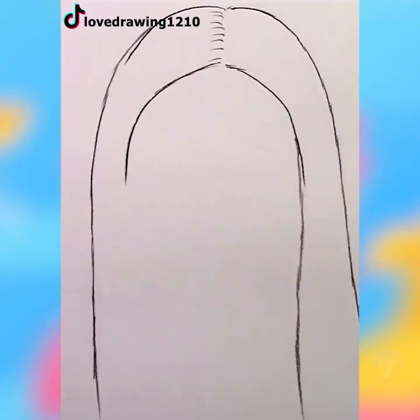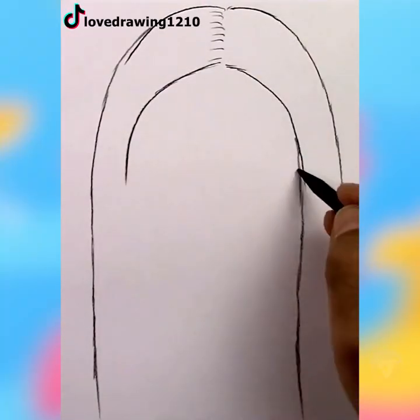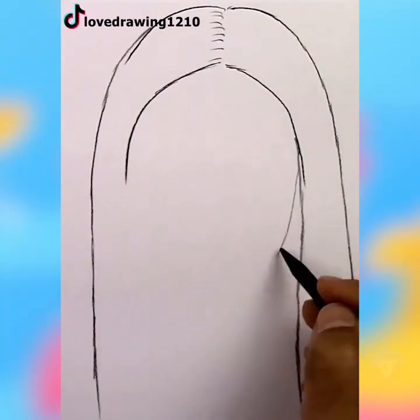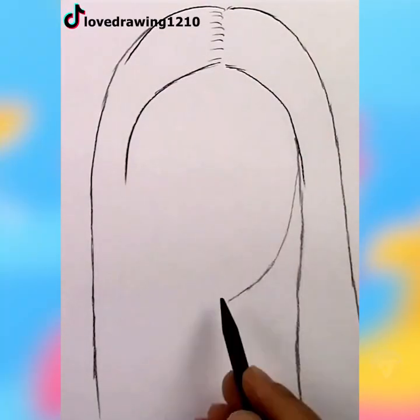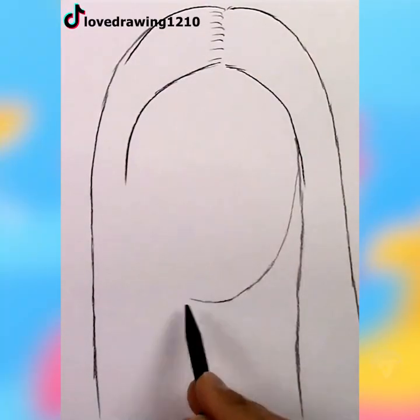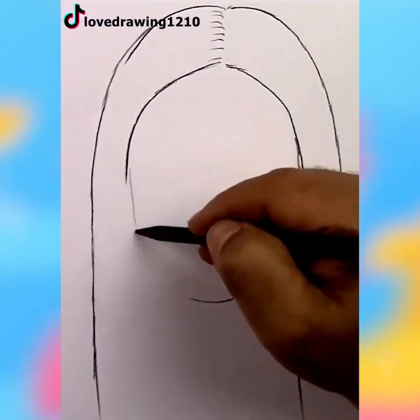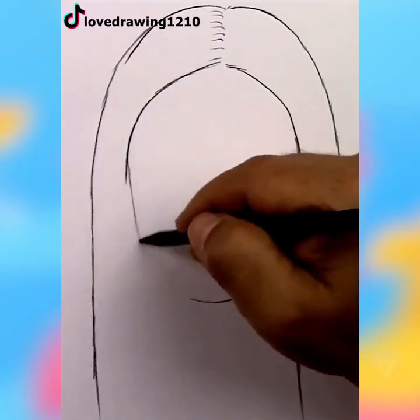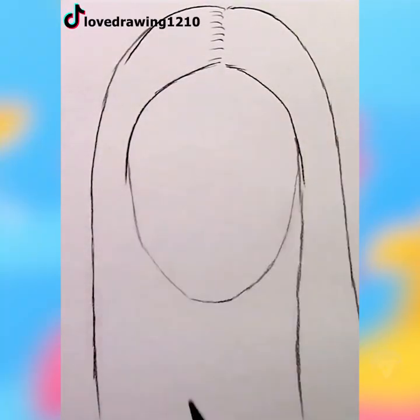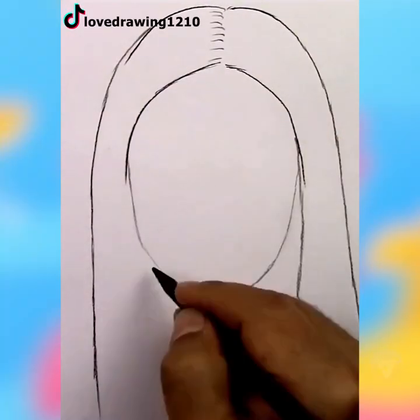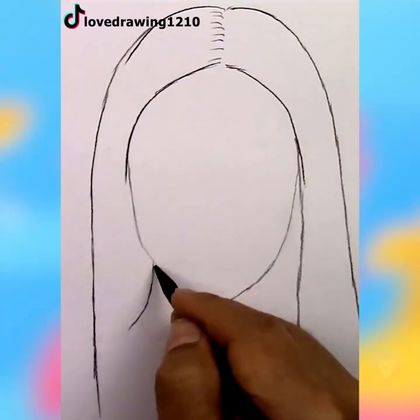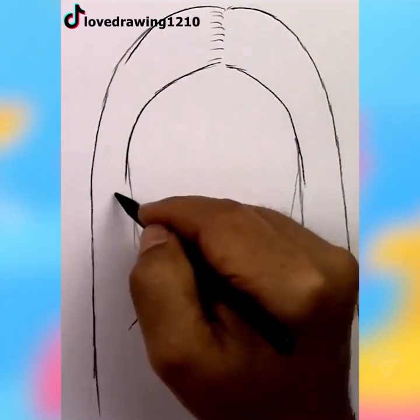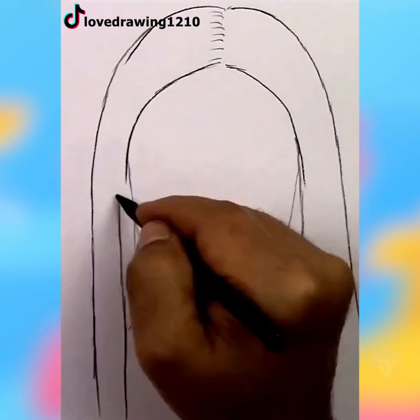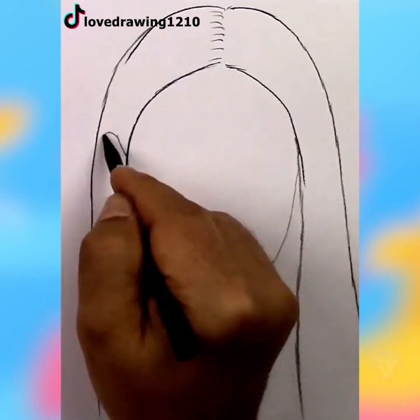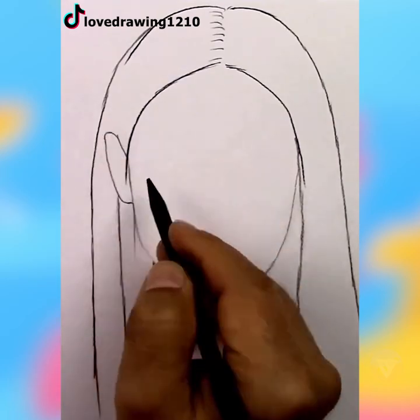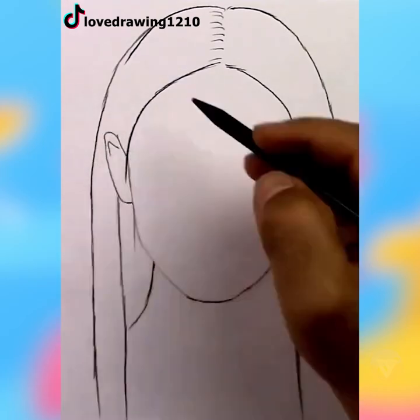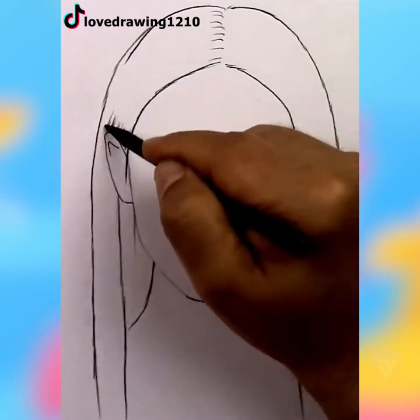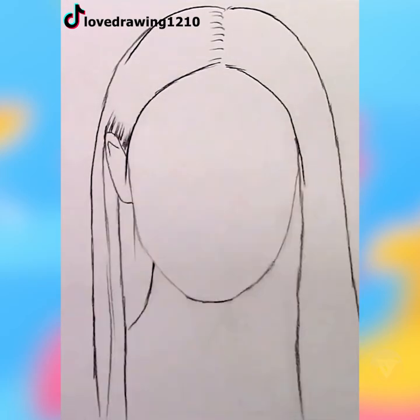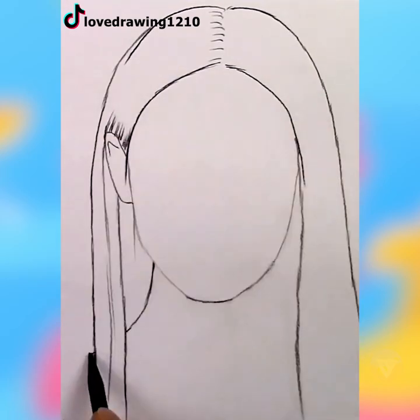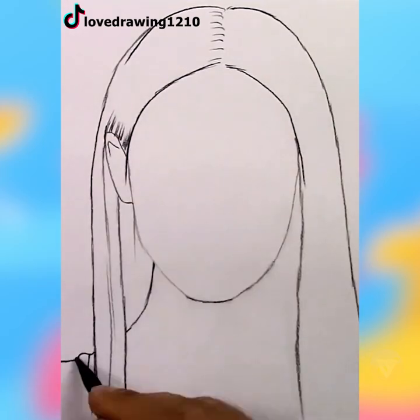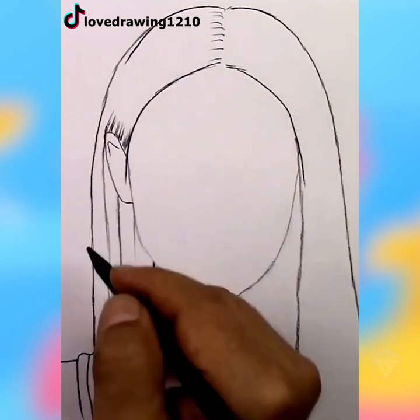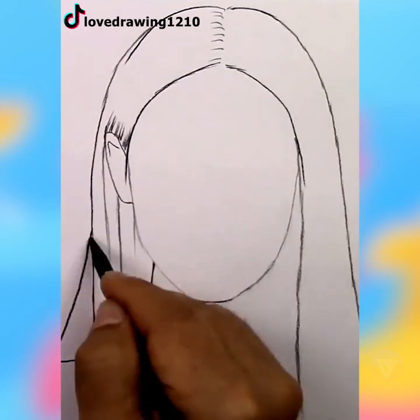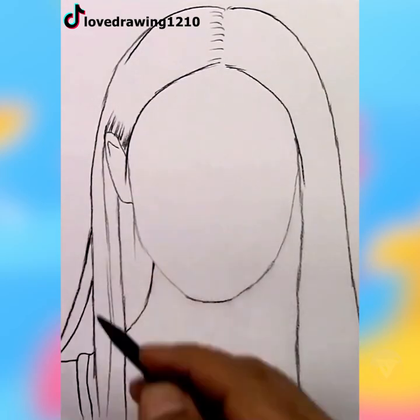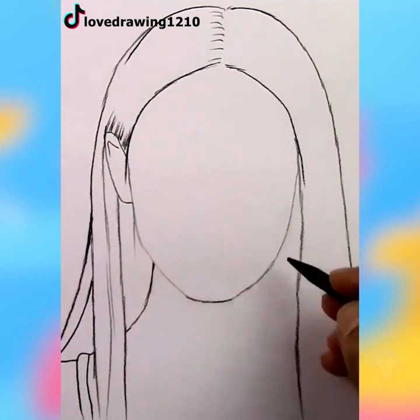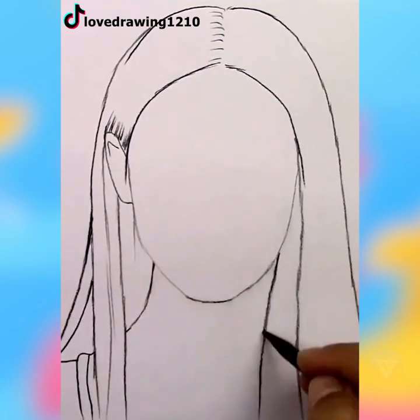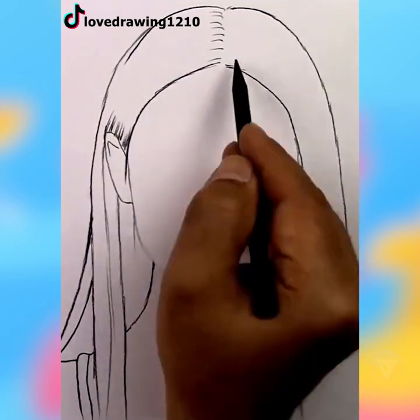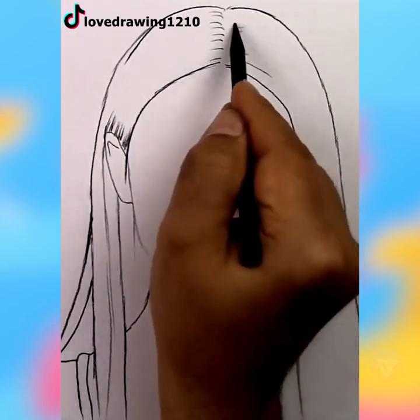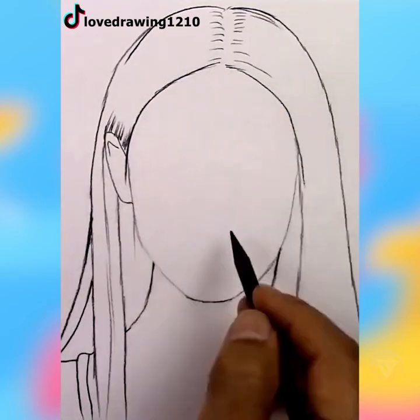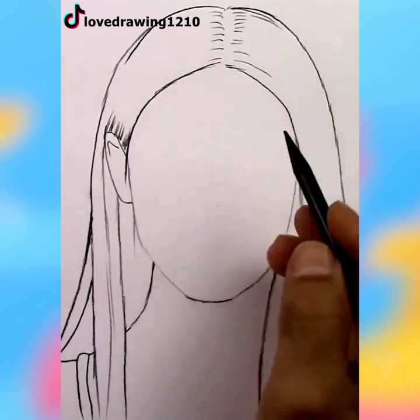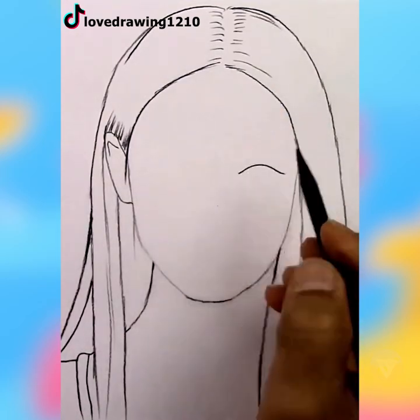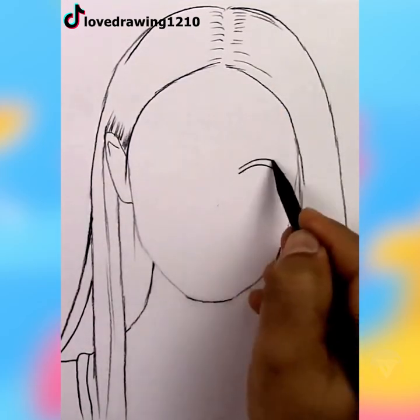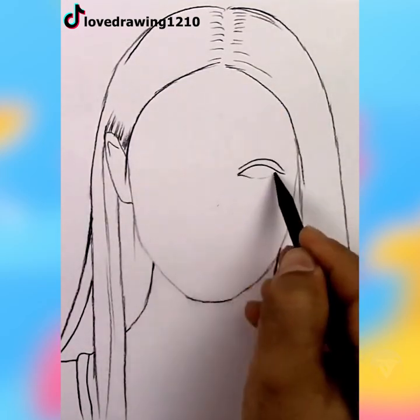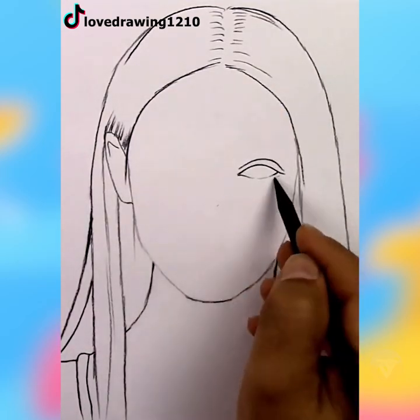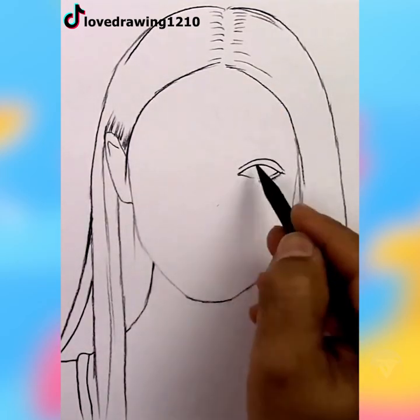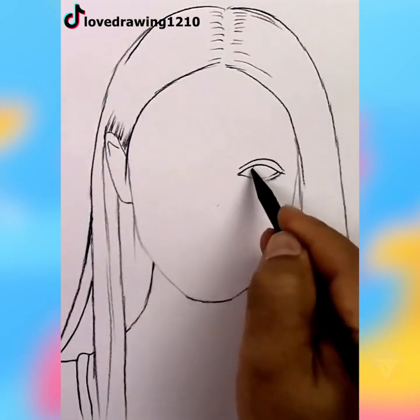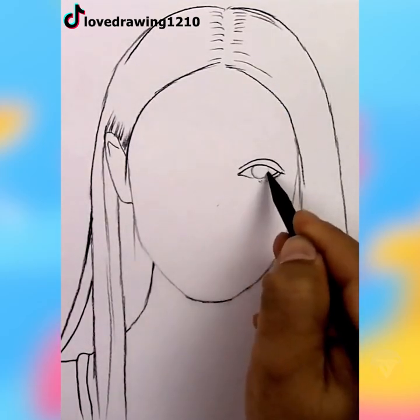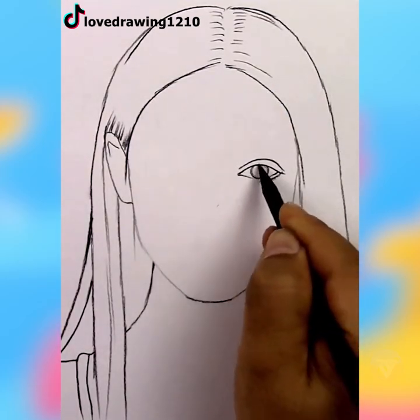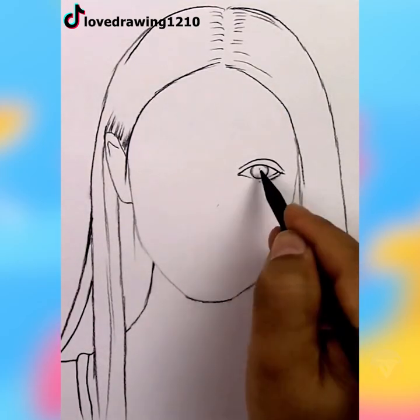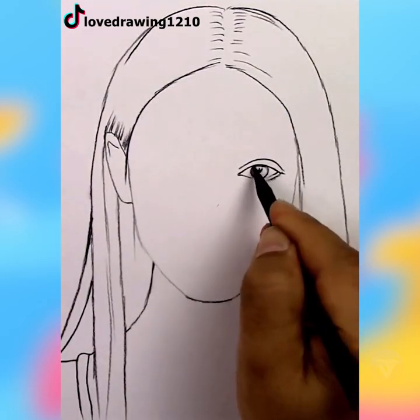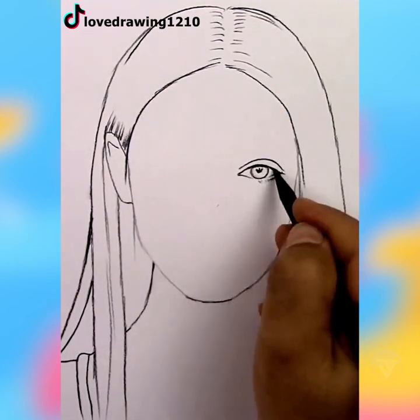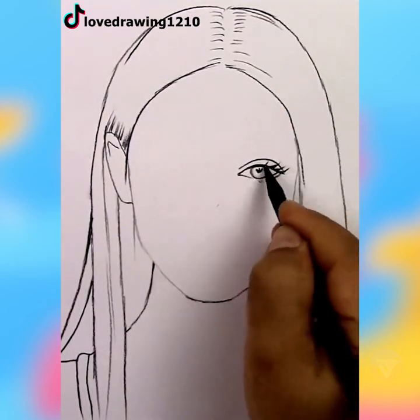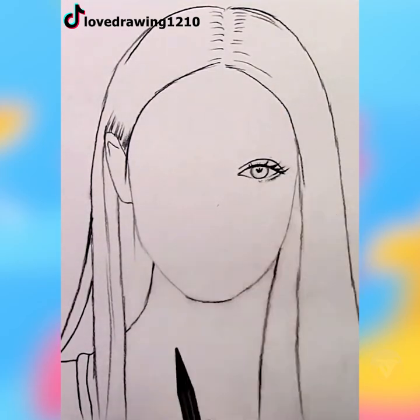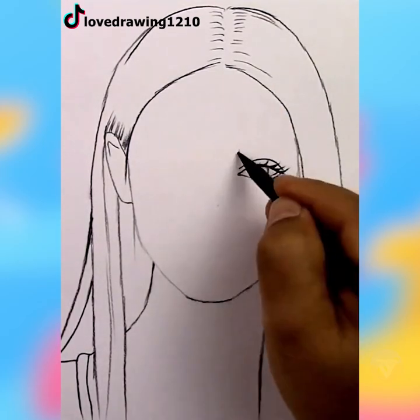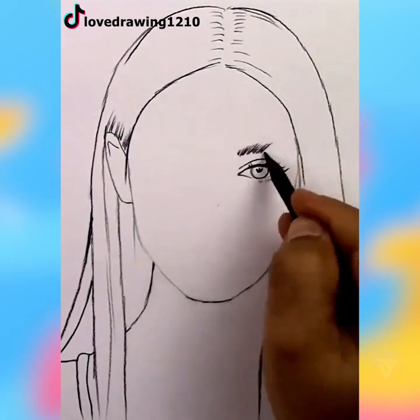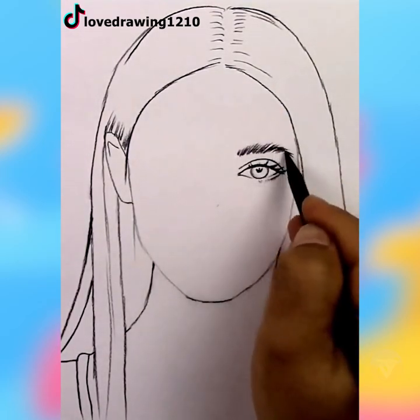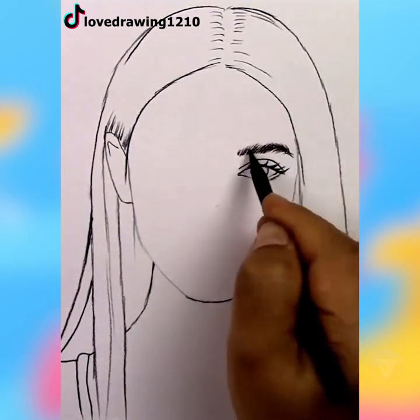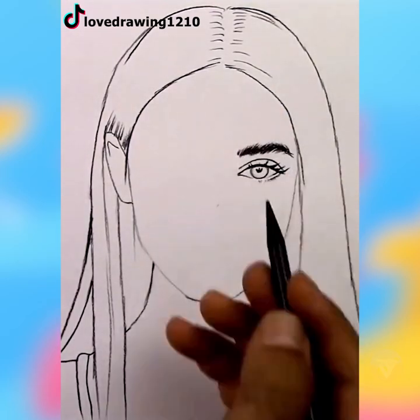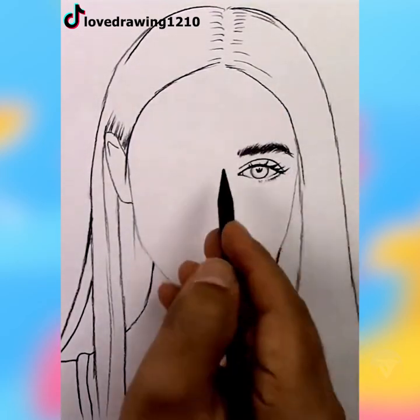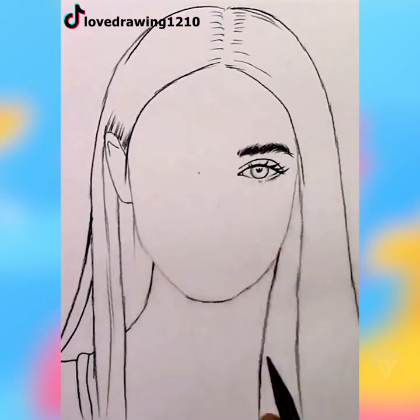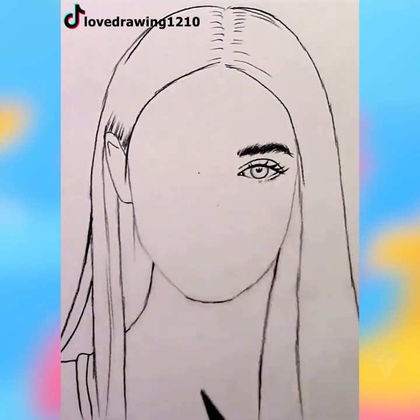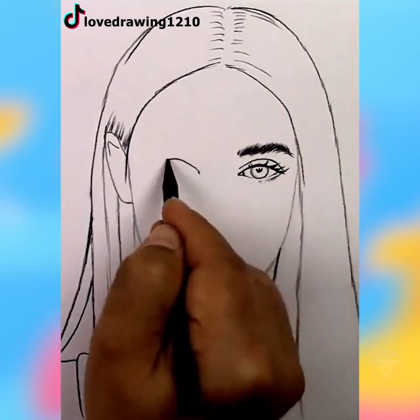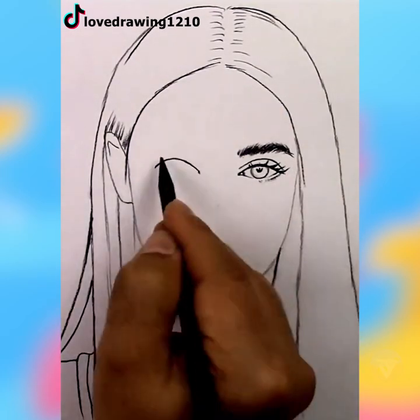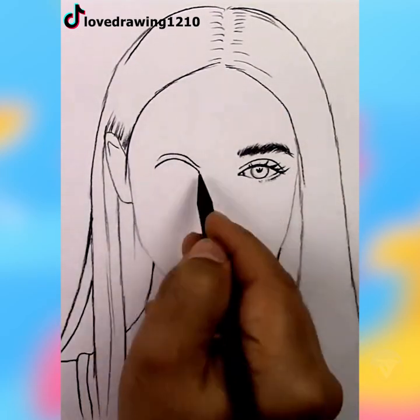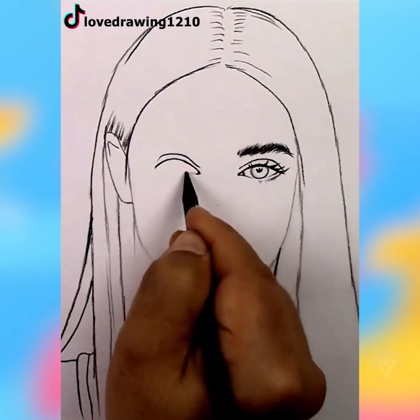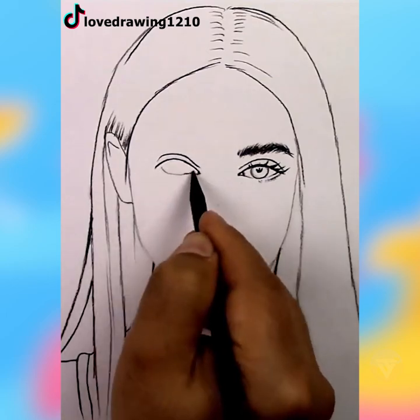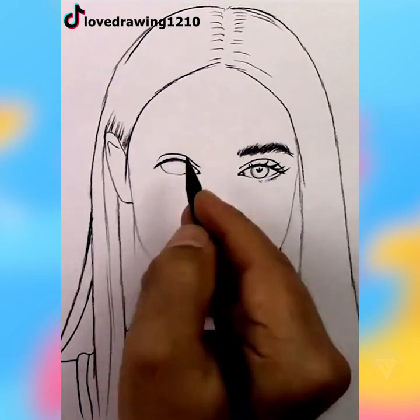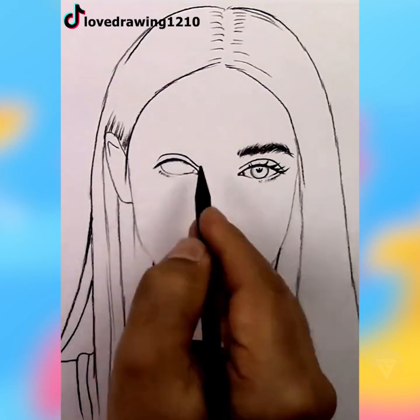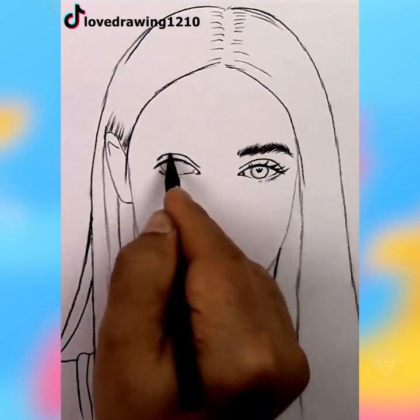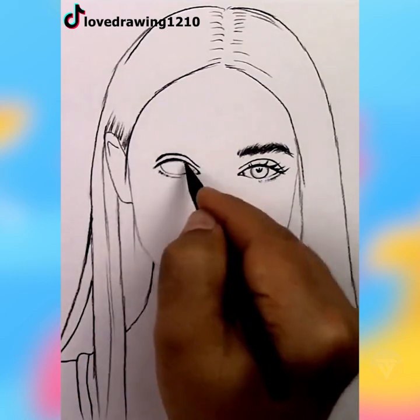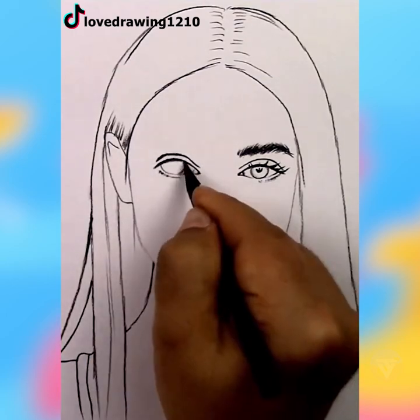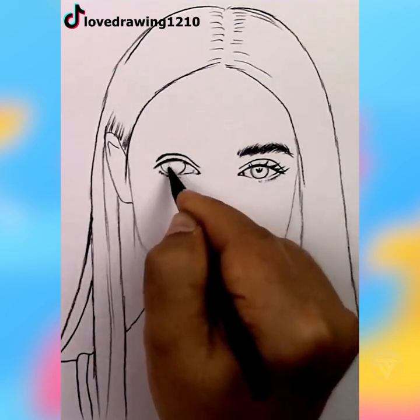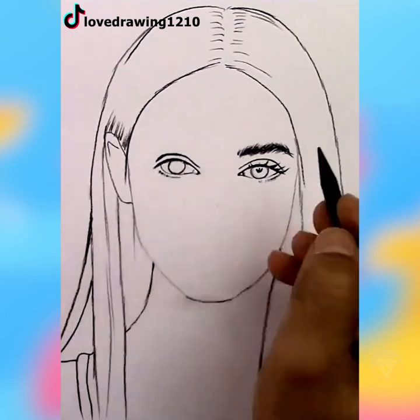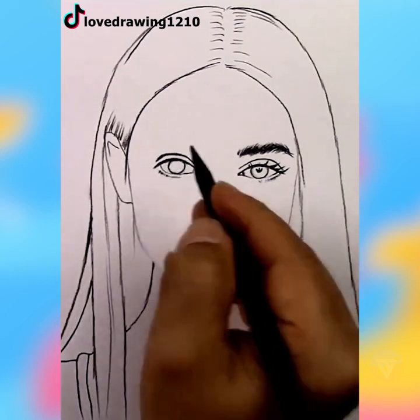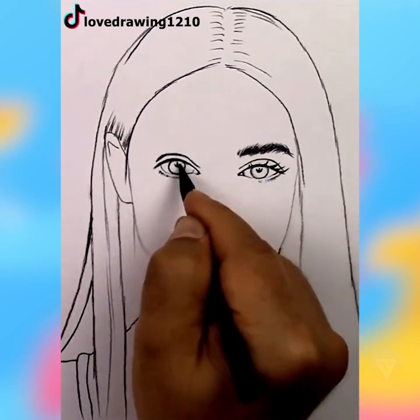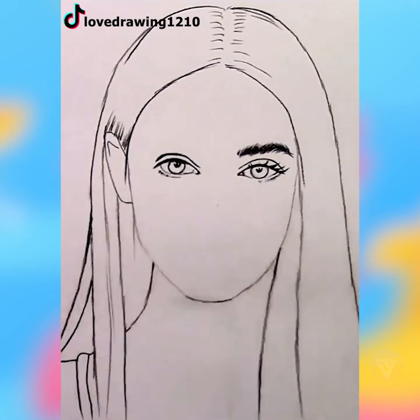Sketching a human portrait is a beautiful yet challenging work. This artist did her best and succeeded in creating her masterpiece.